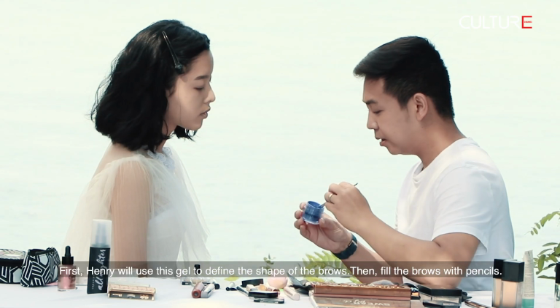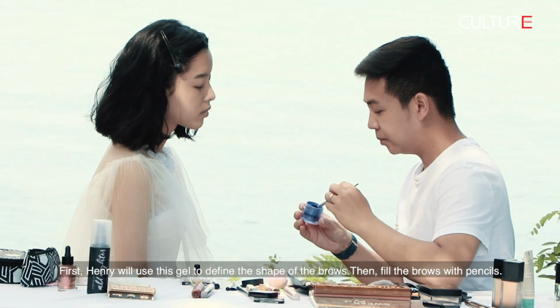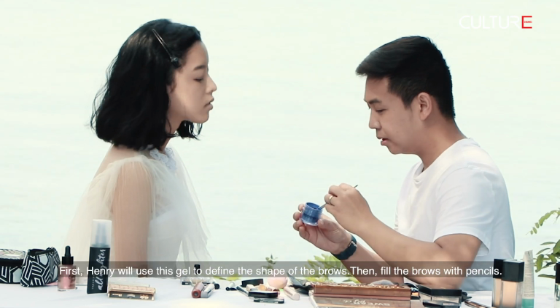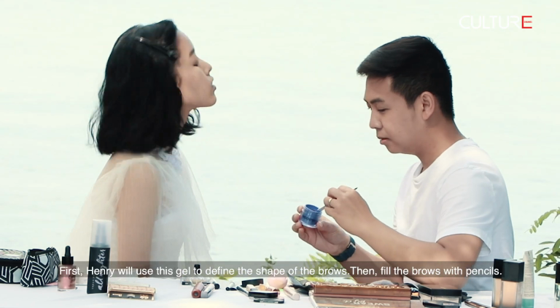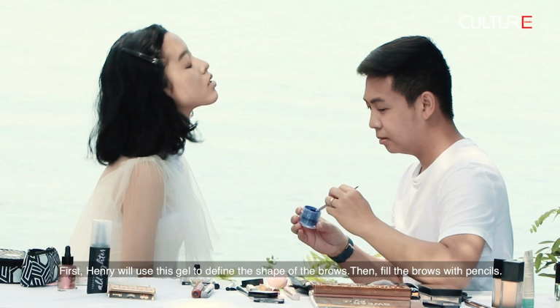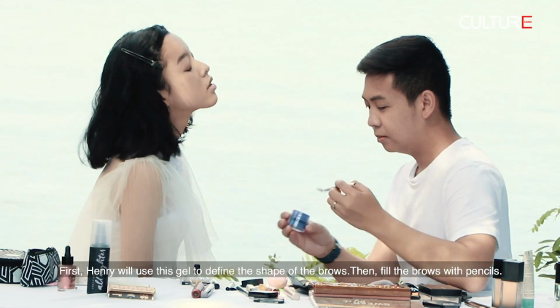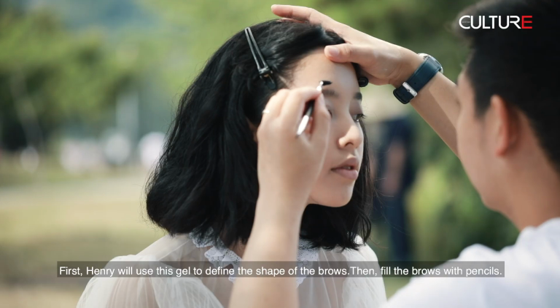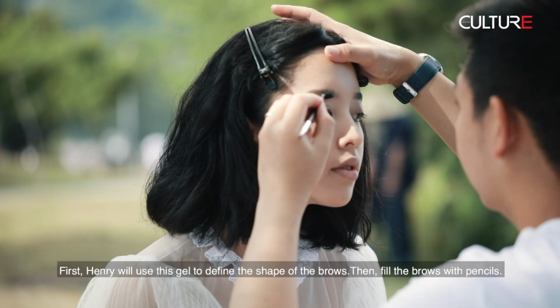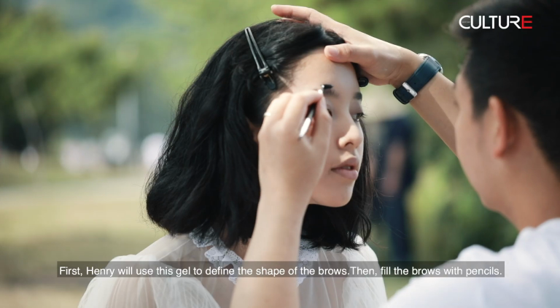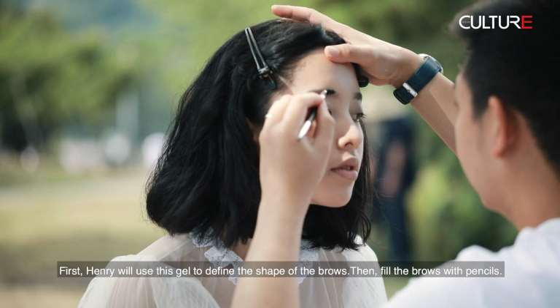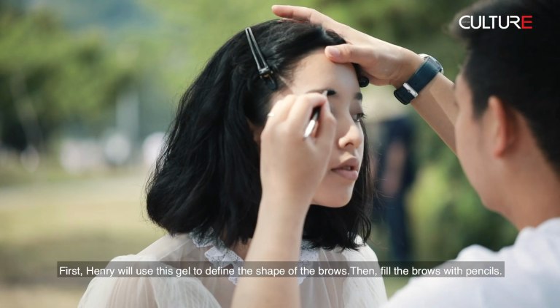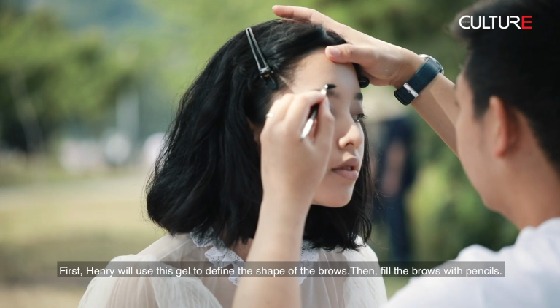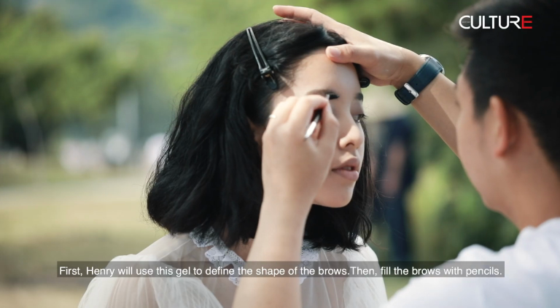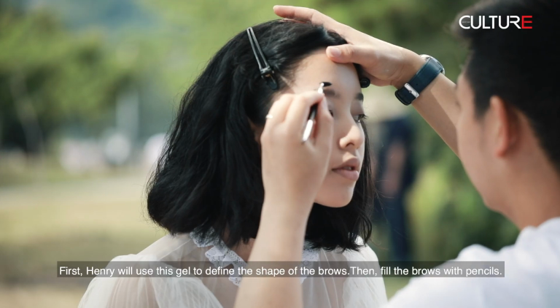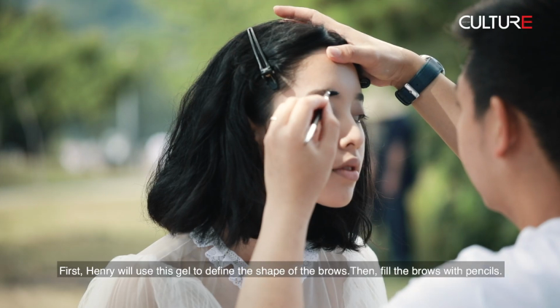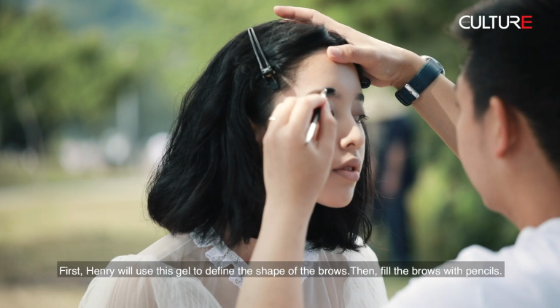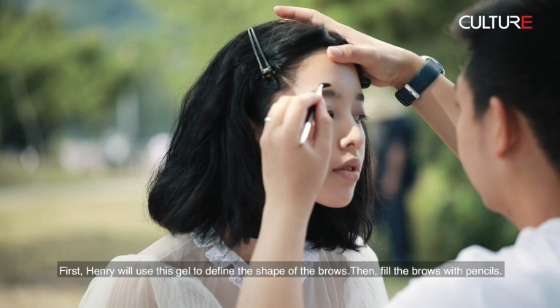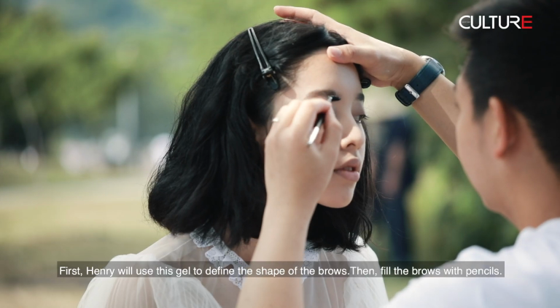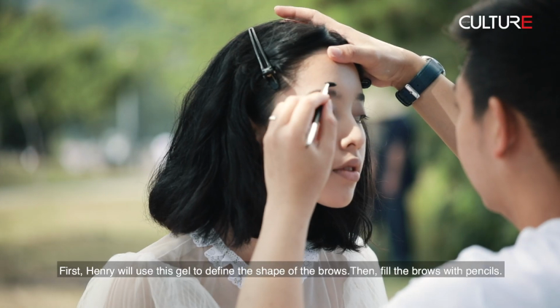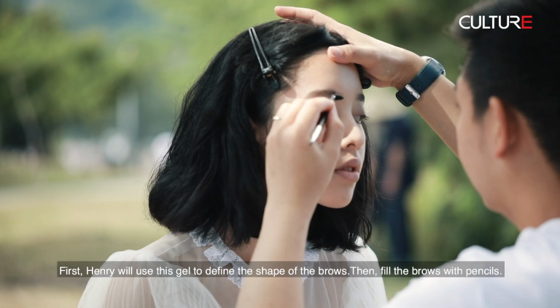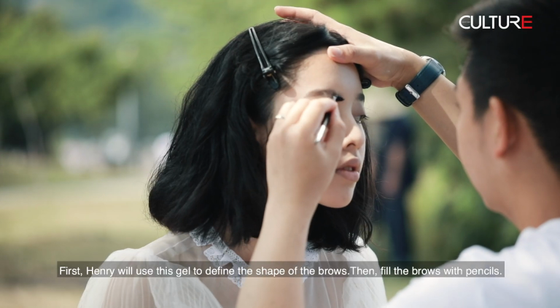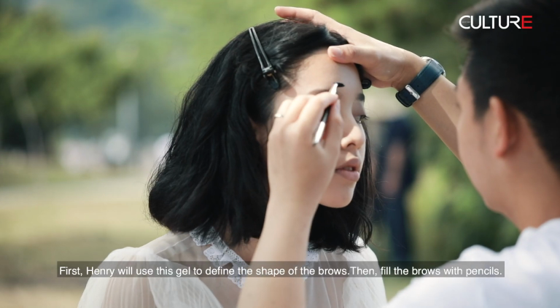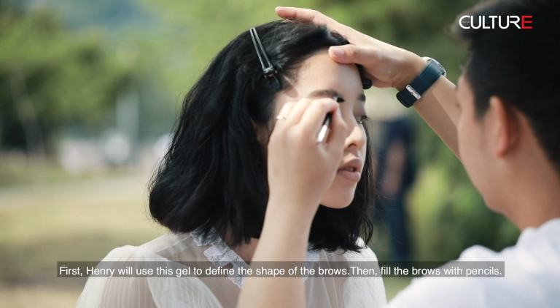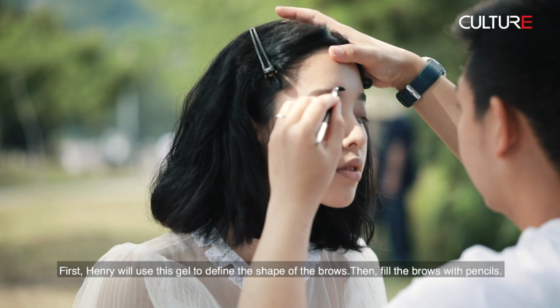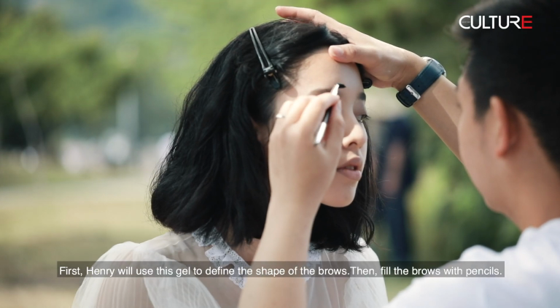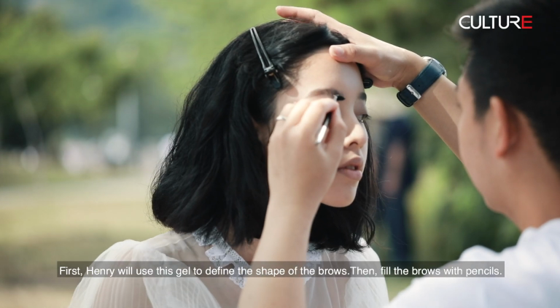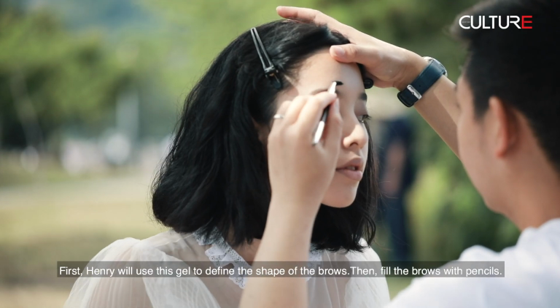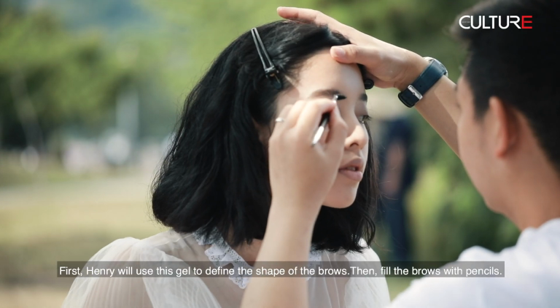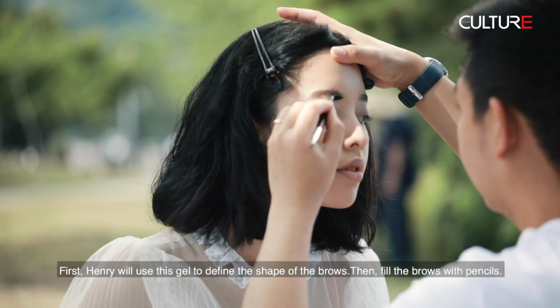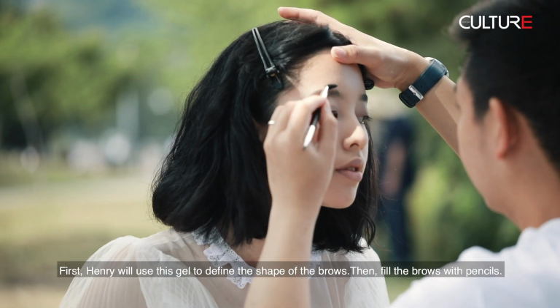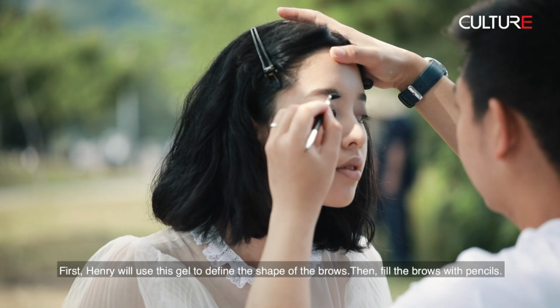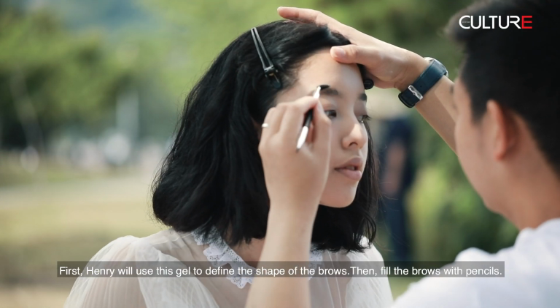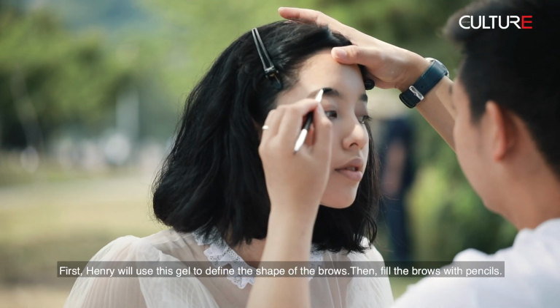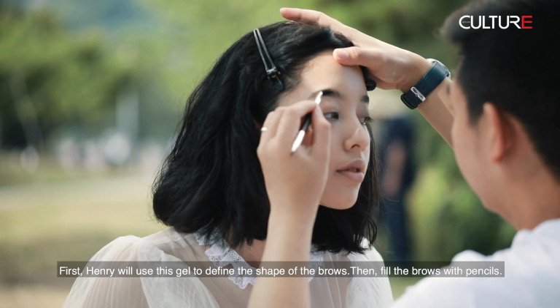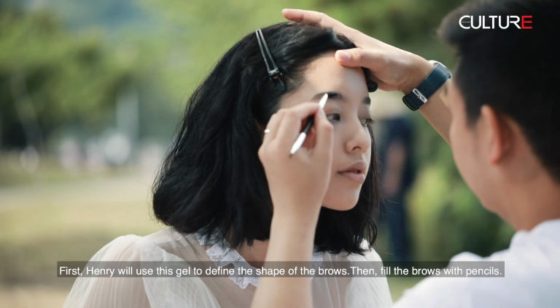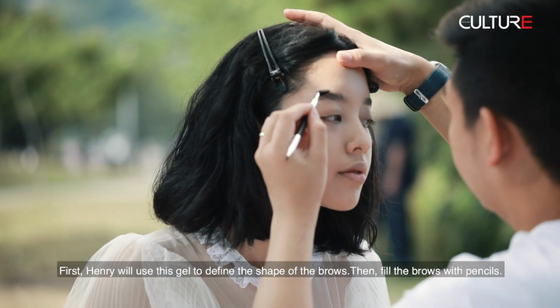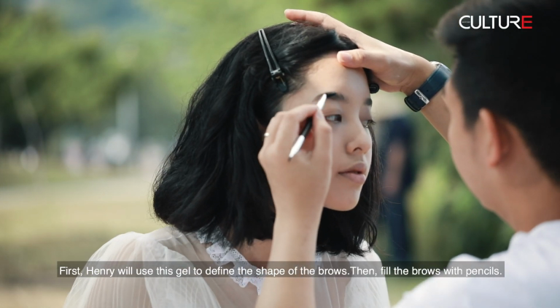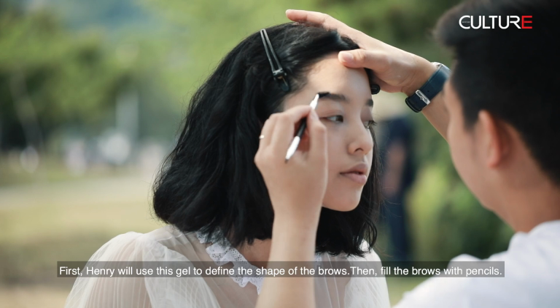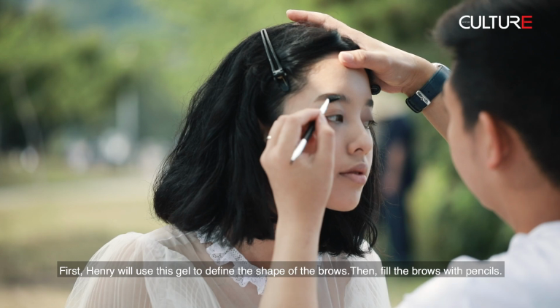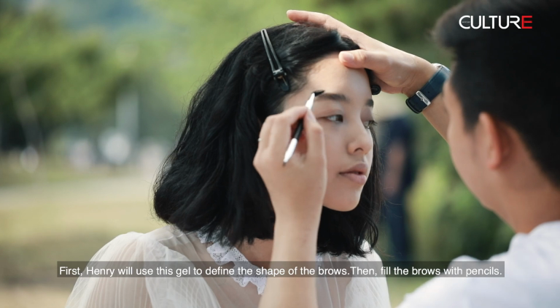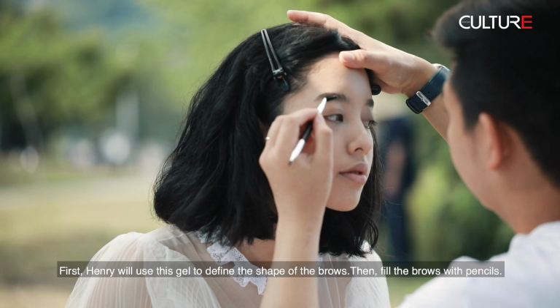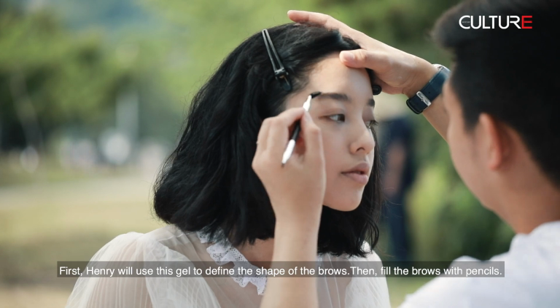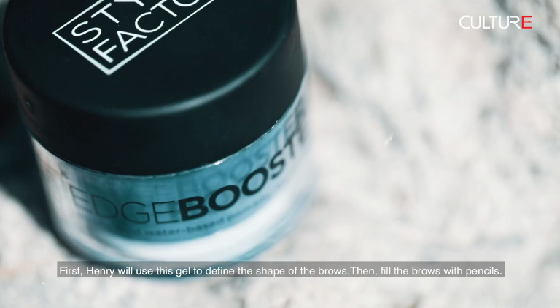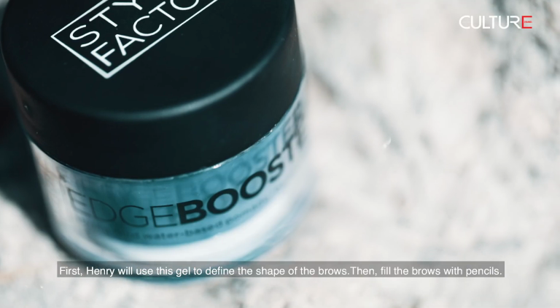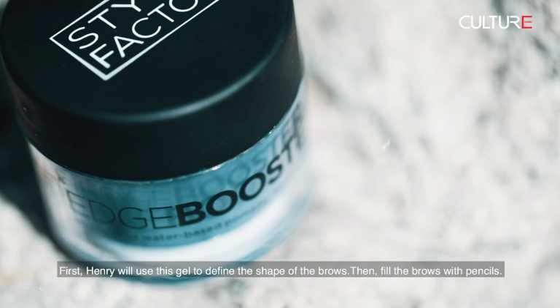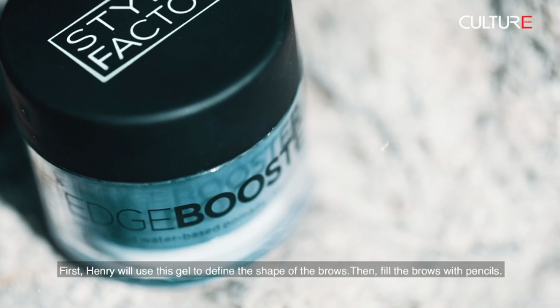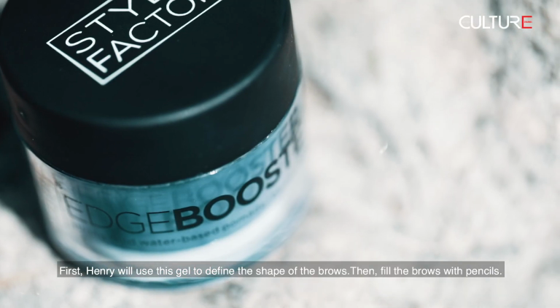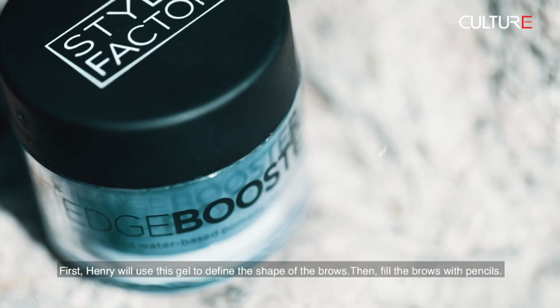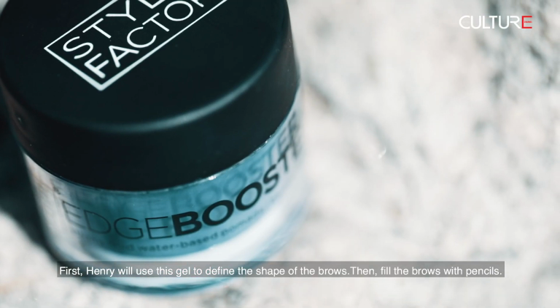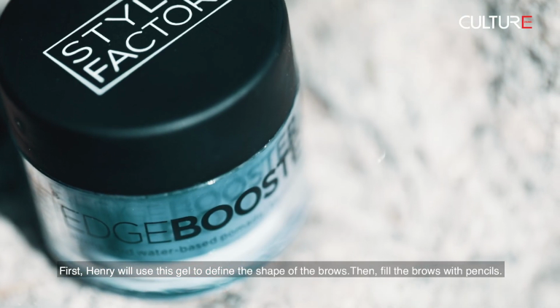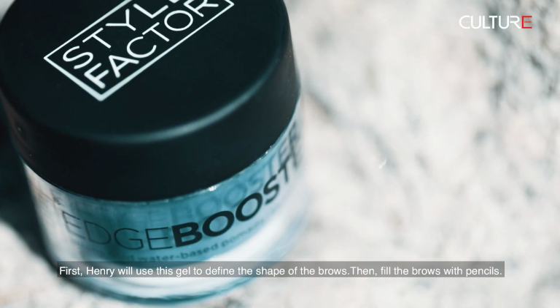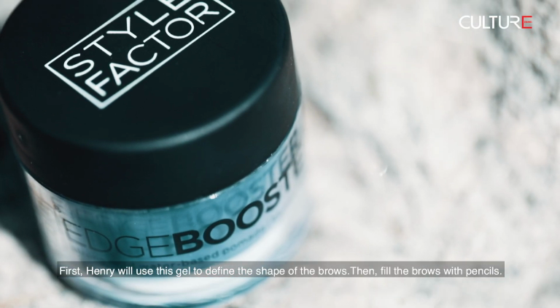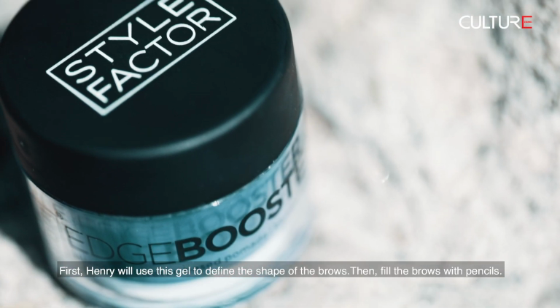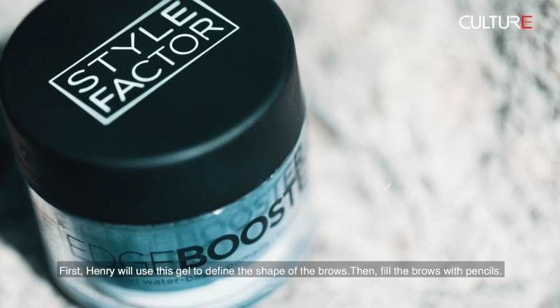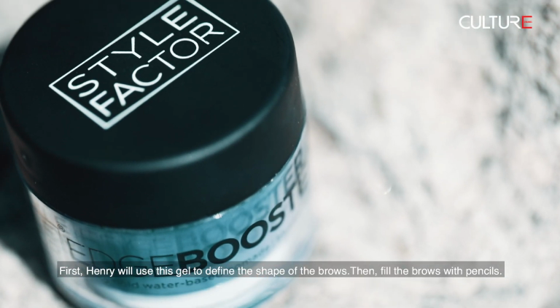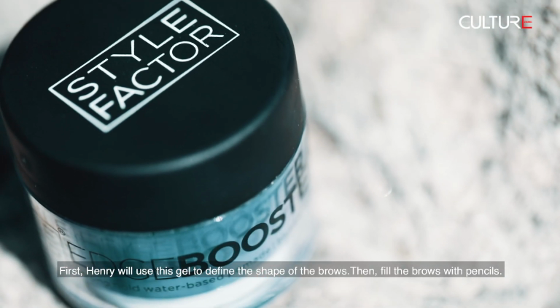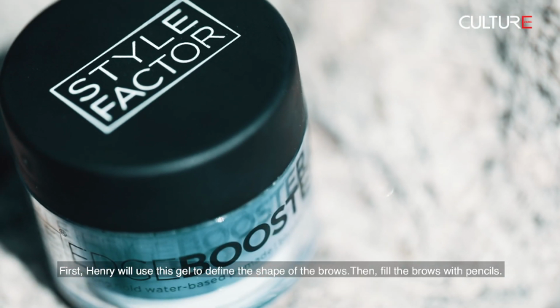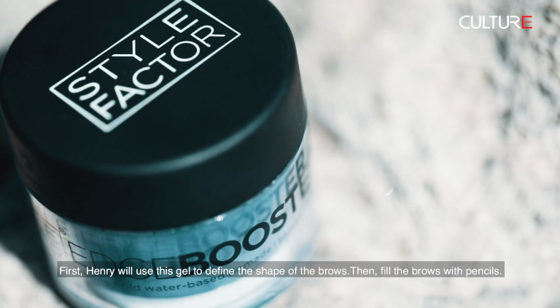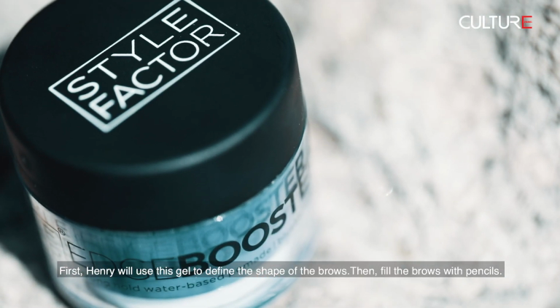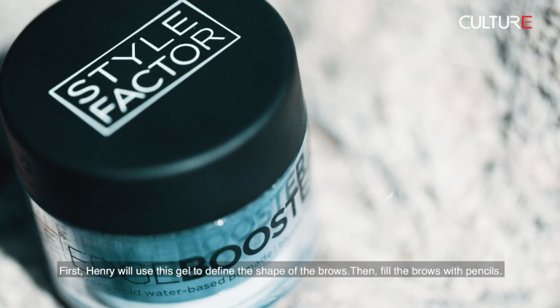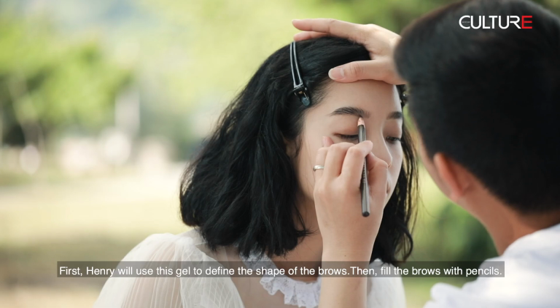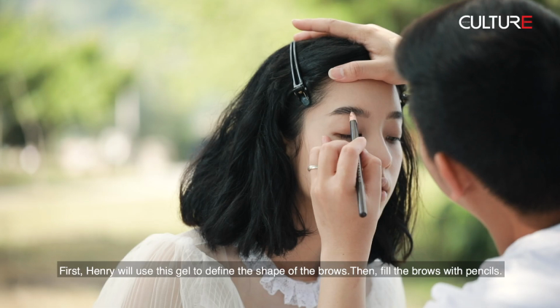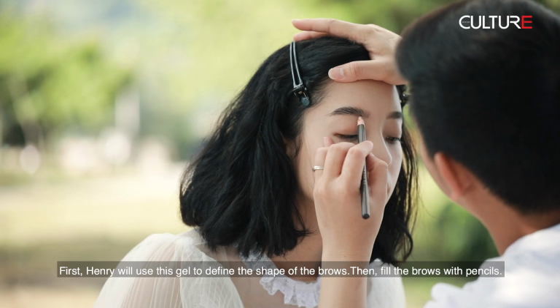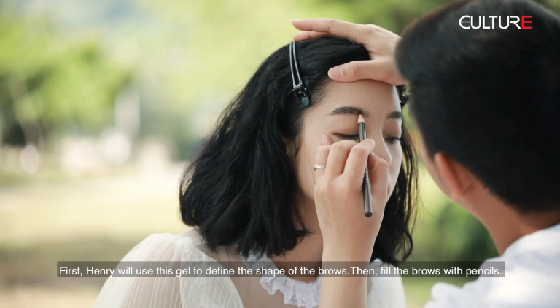Now we will move to the eyebrows. First, Henry will use a gel to define the shape of the brows, then fill the brows with pencils.